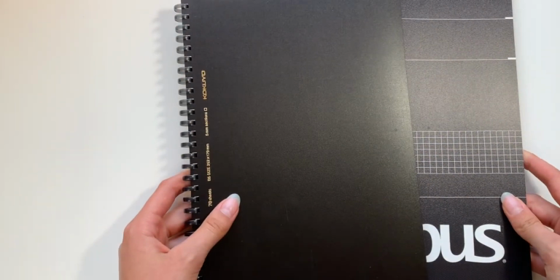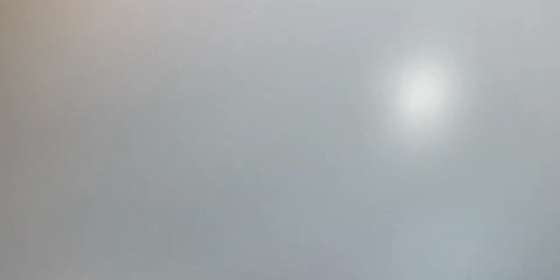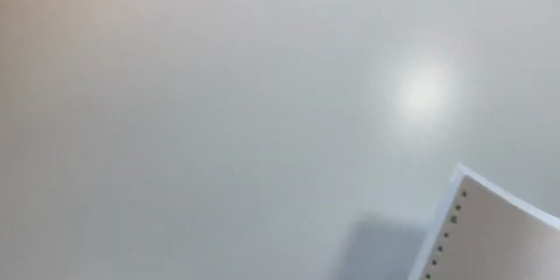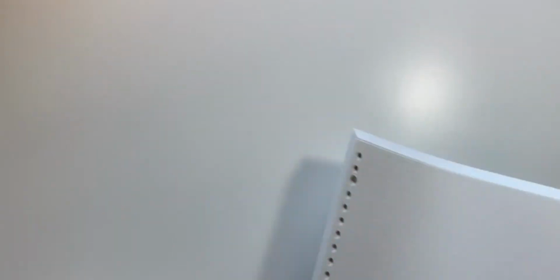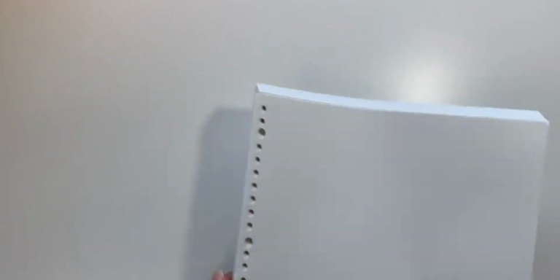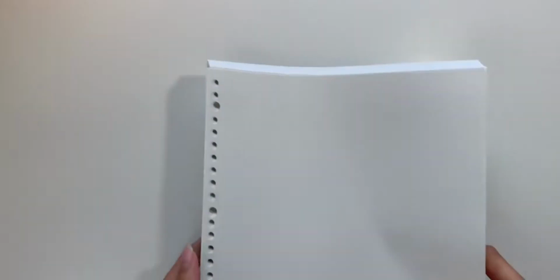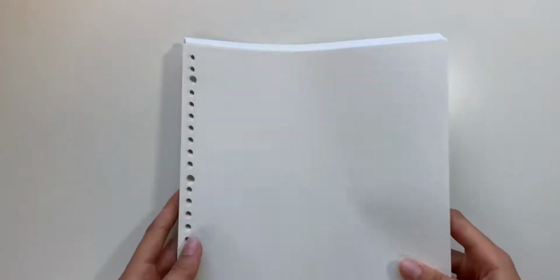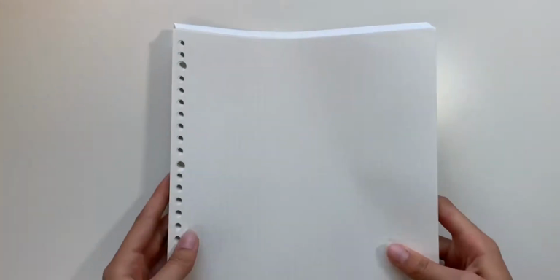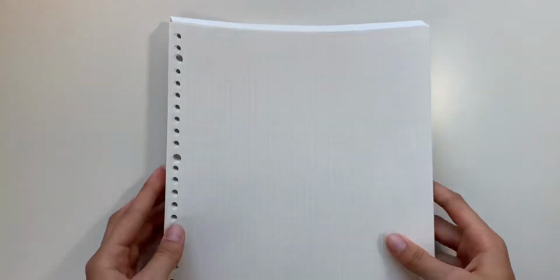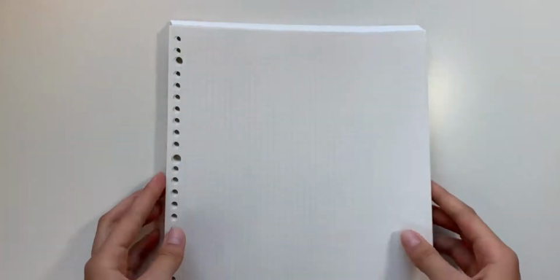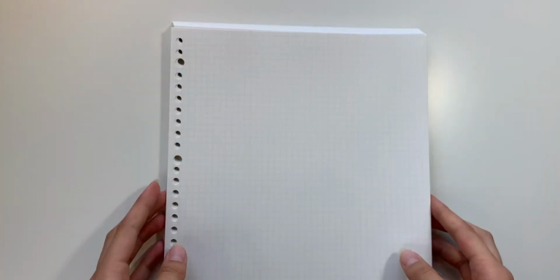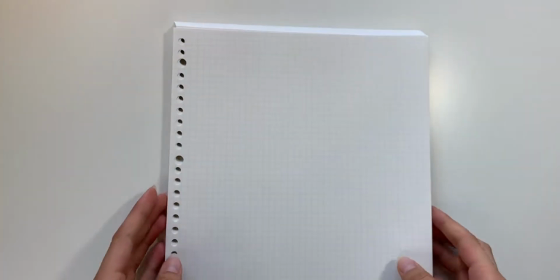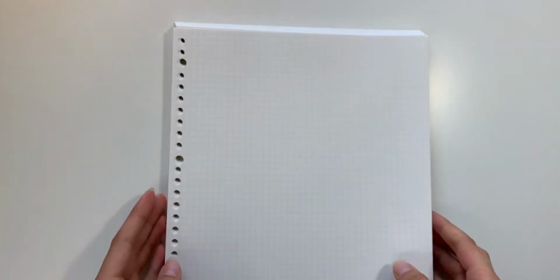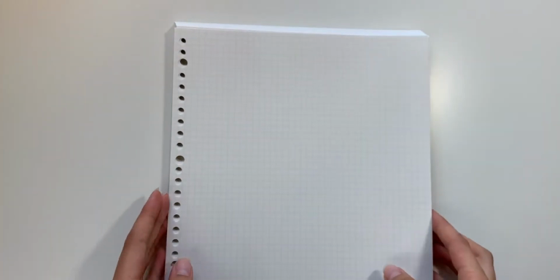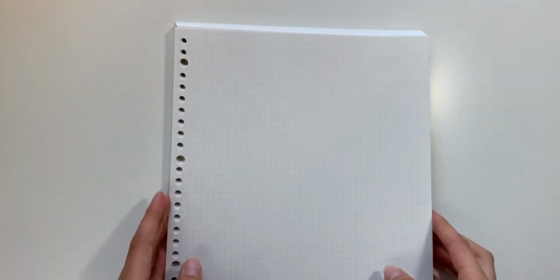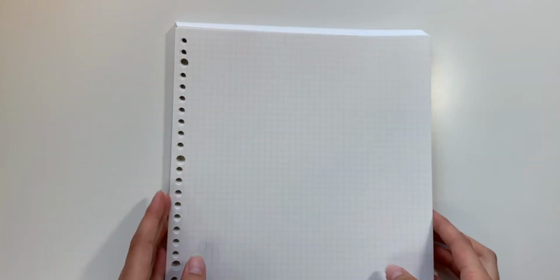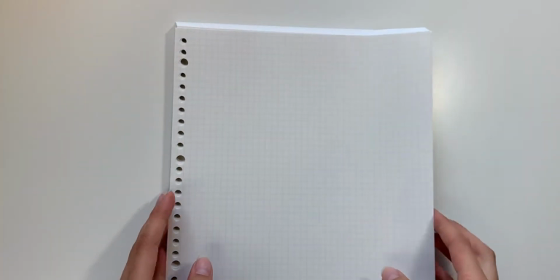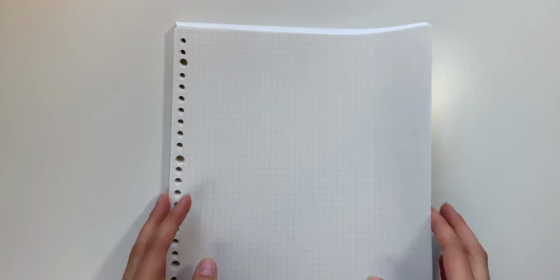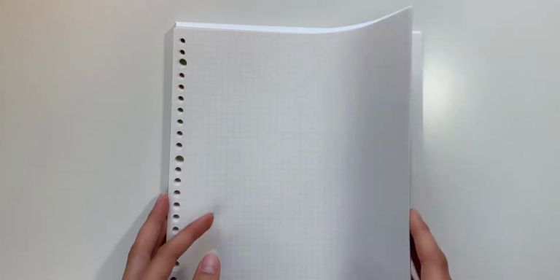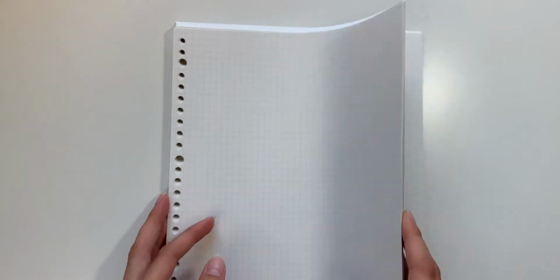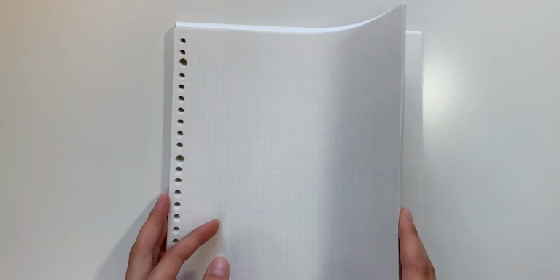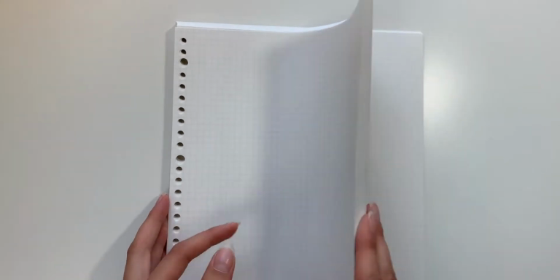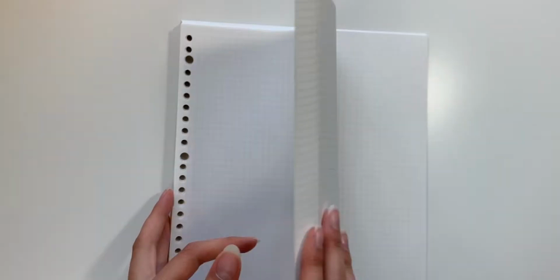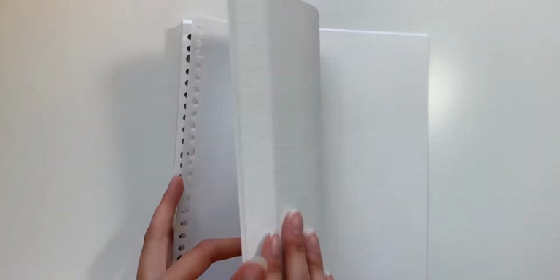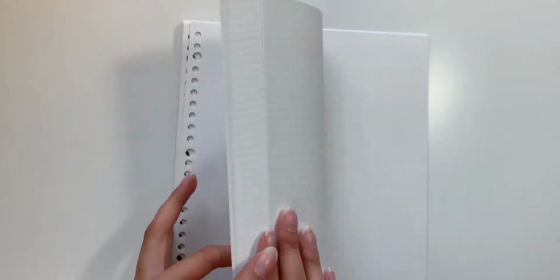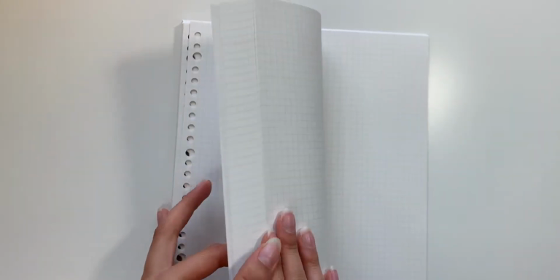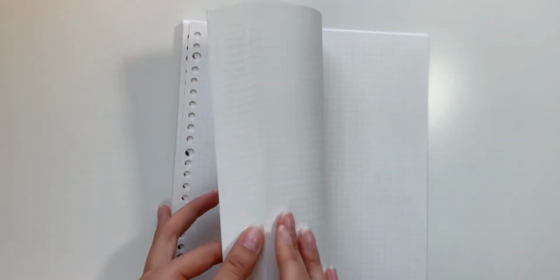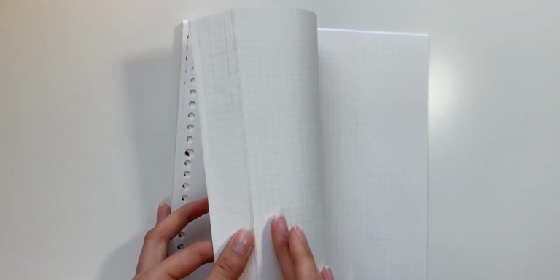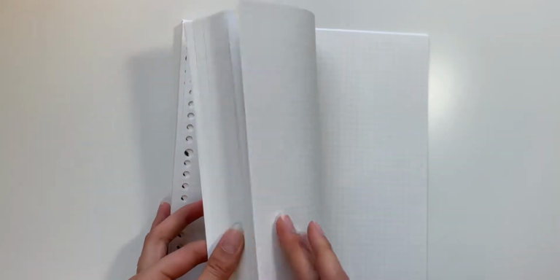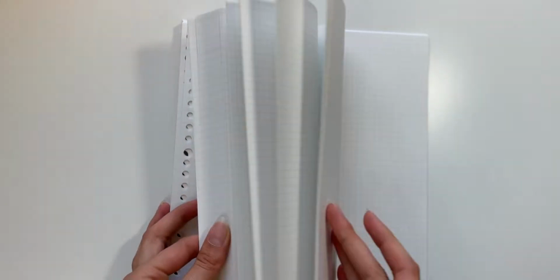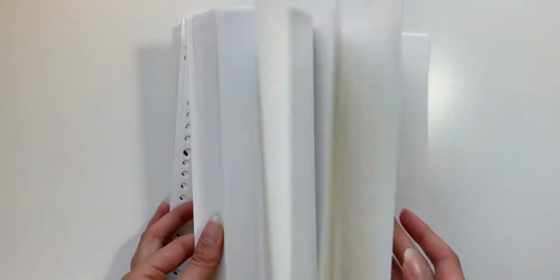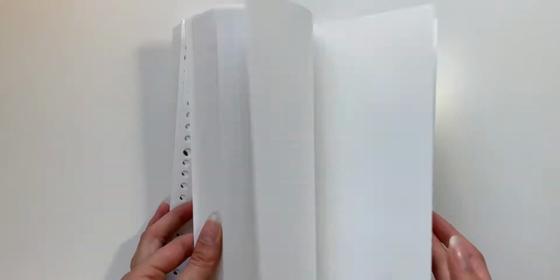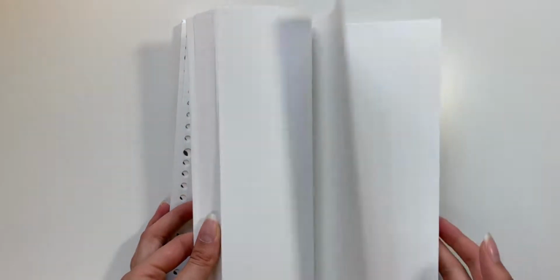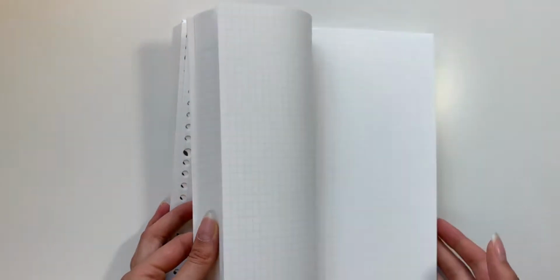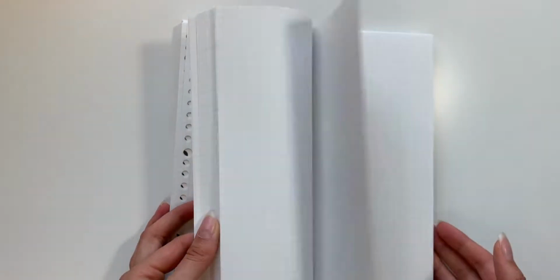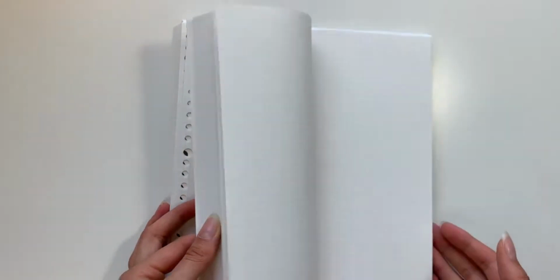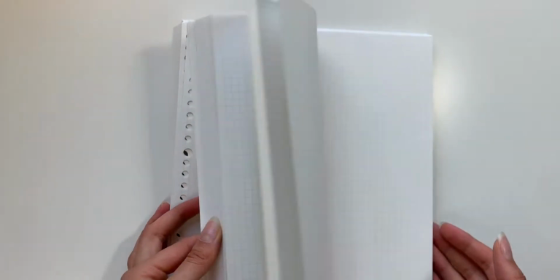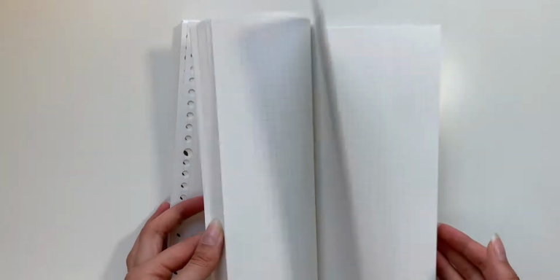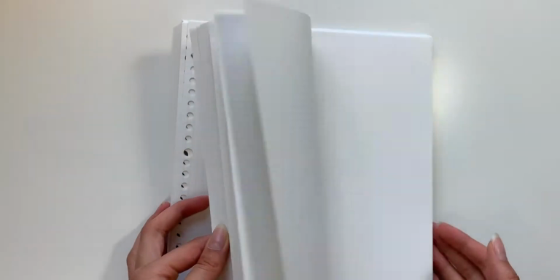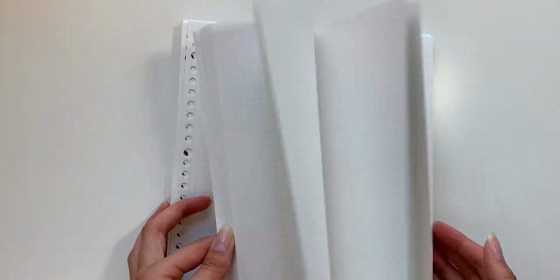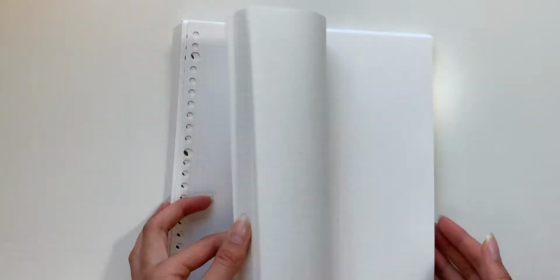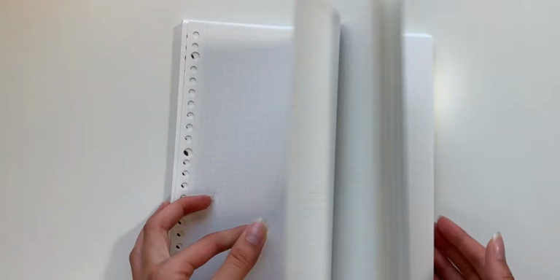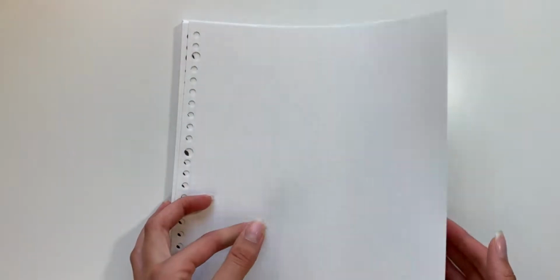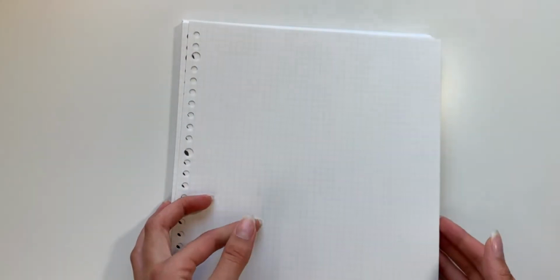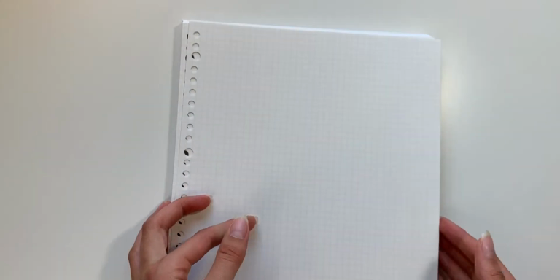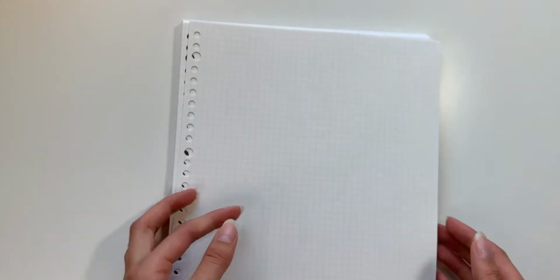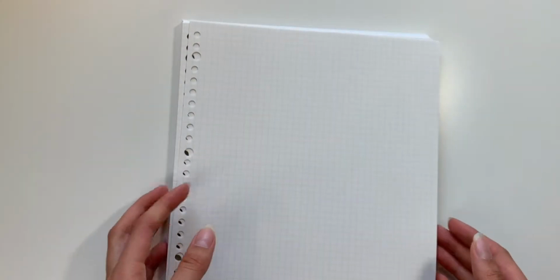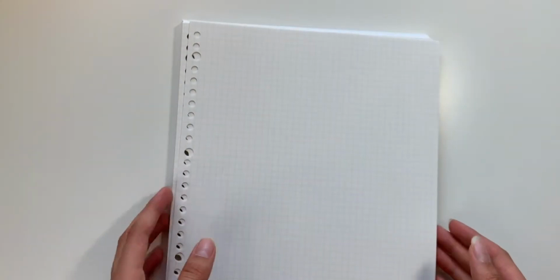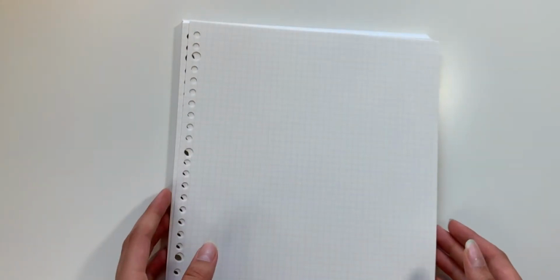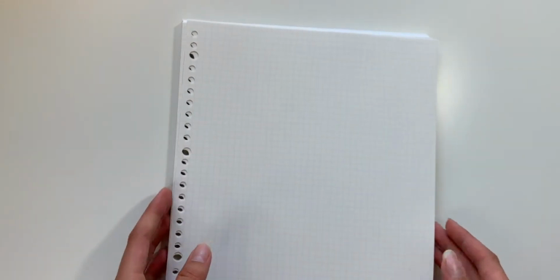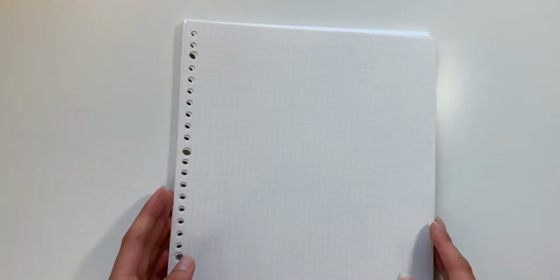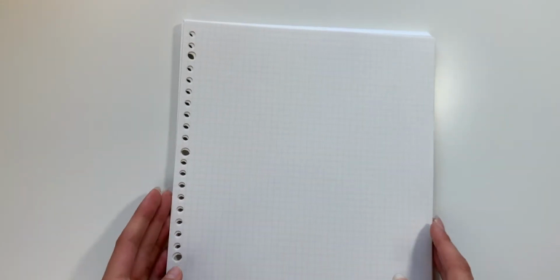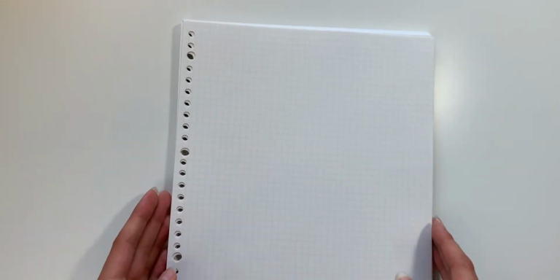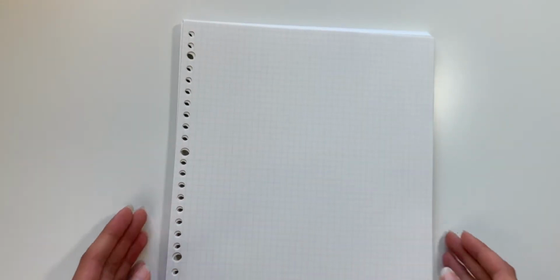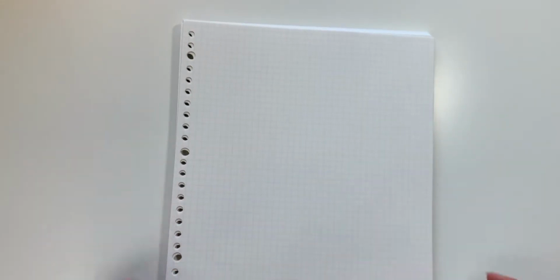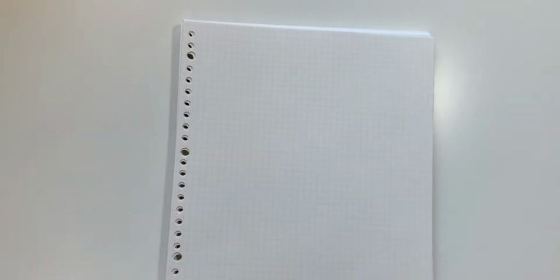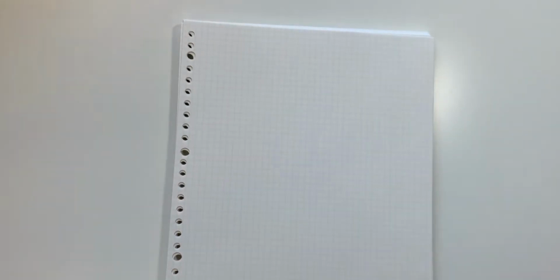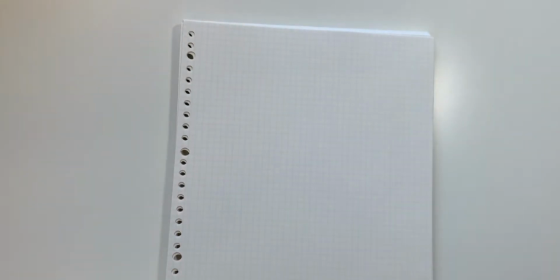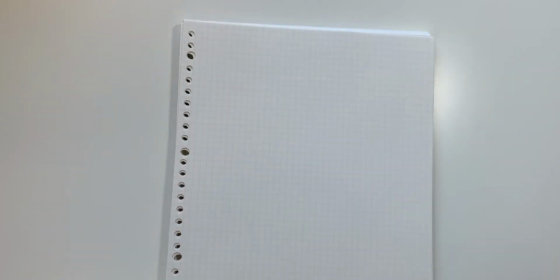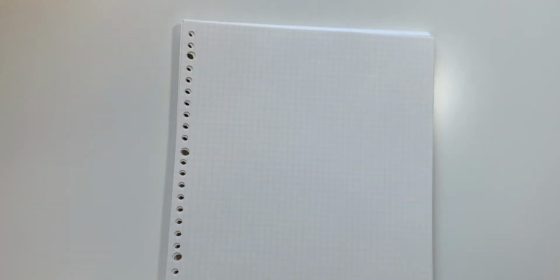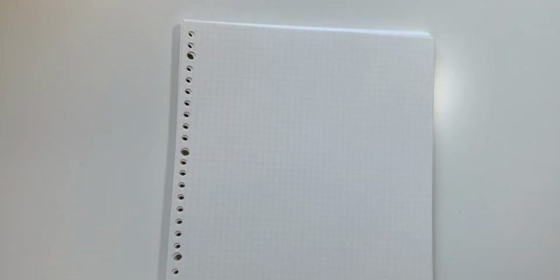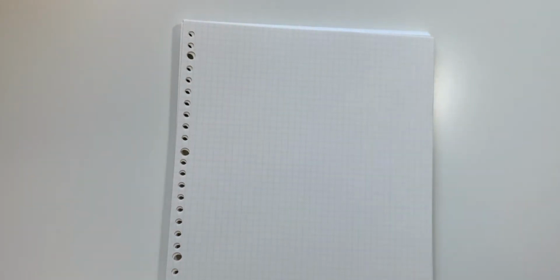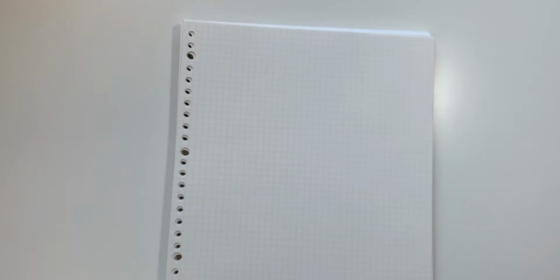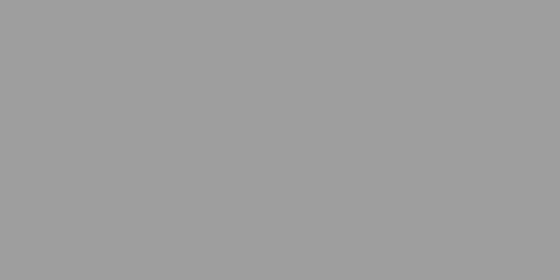Last but not least, it is always good to have some extra loose-leaf paper with you, as you'll probably need this at the start of the school year.